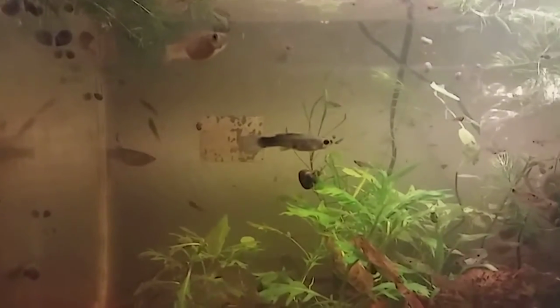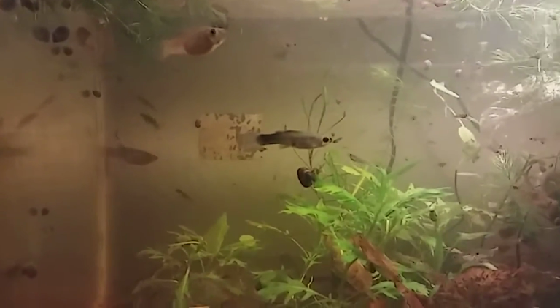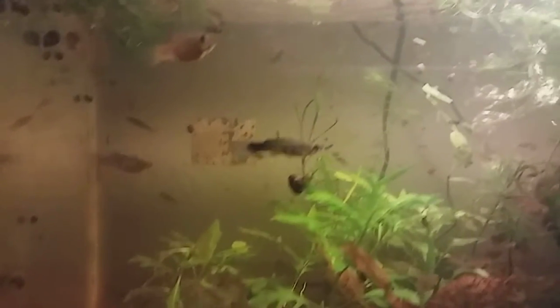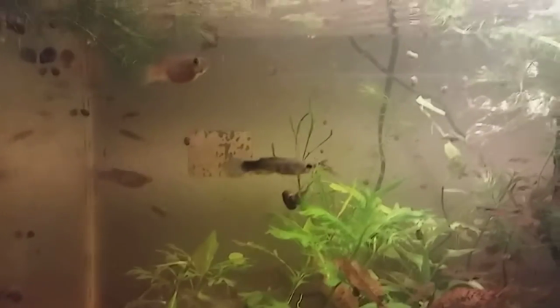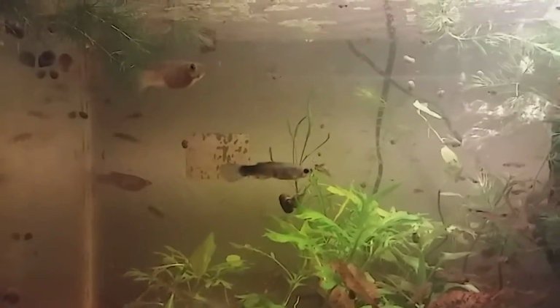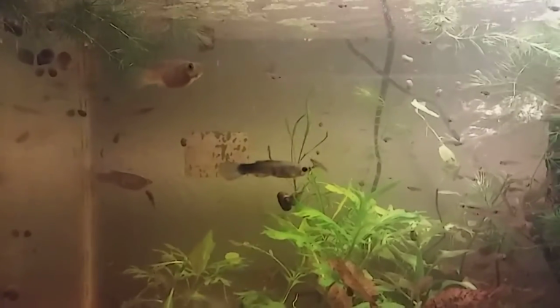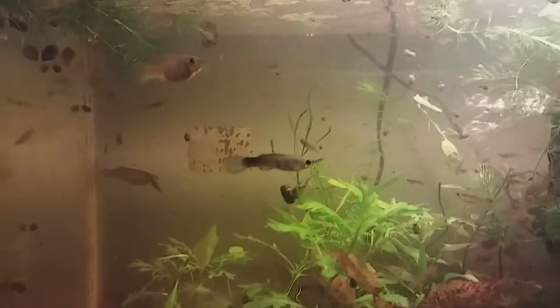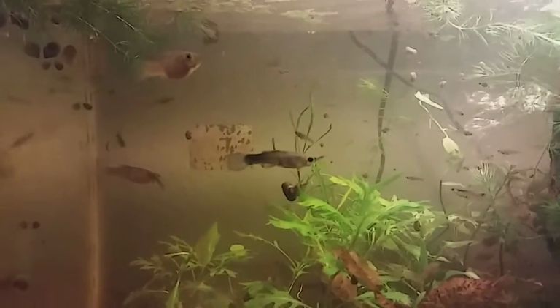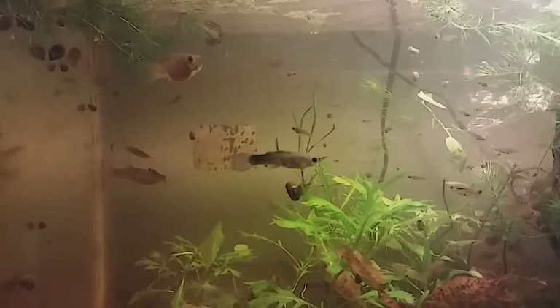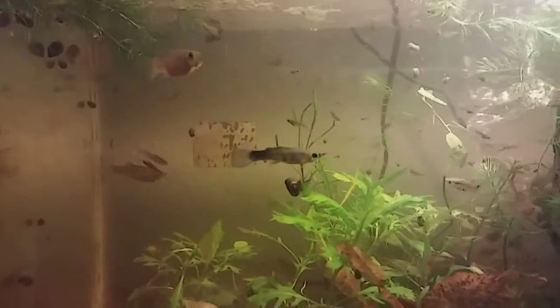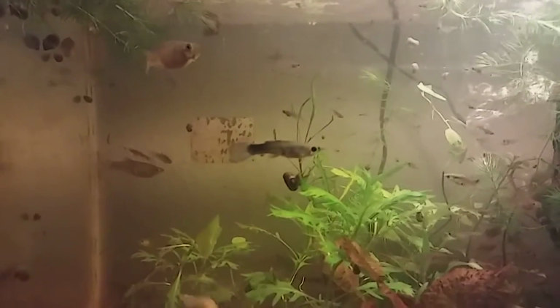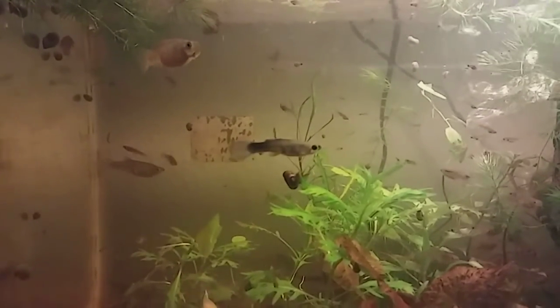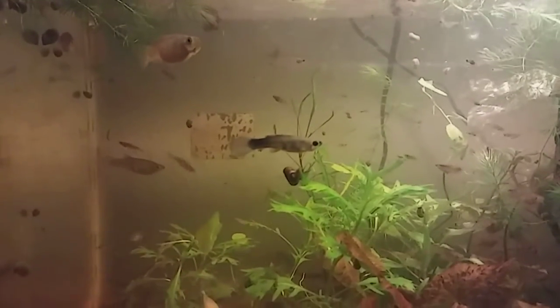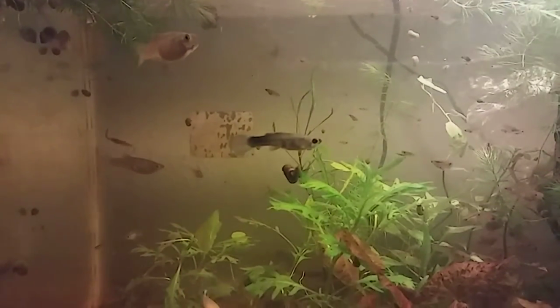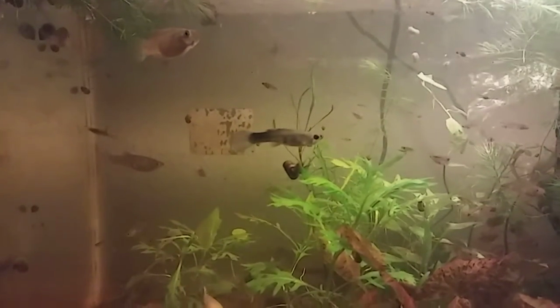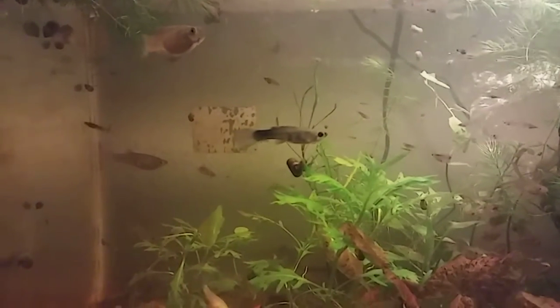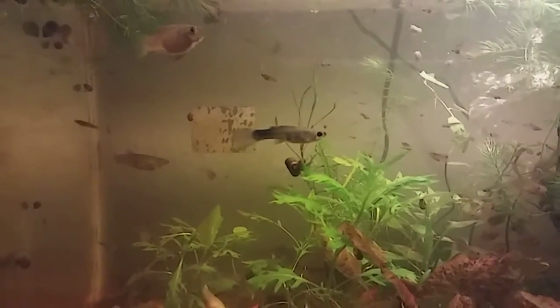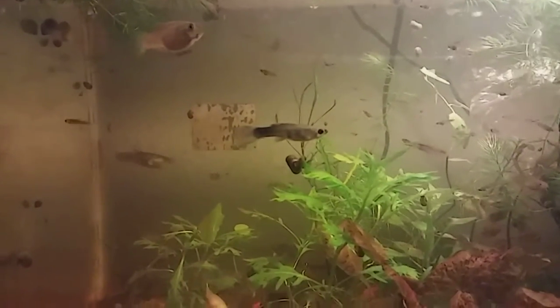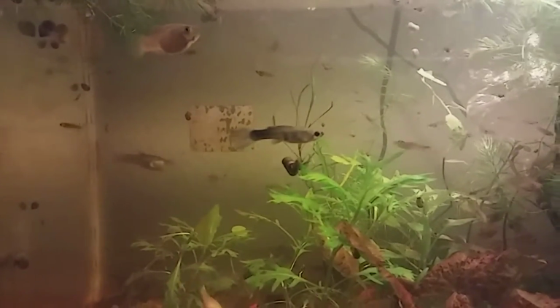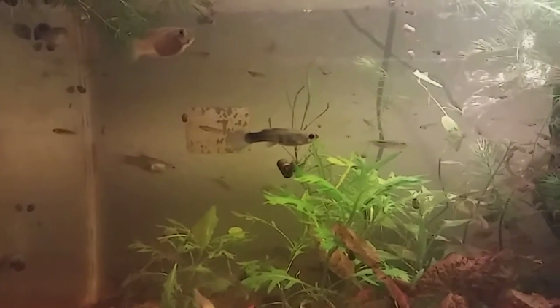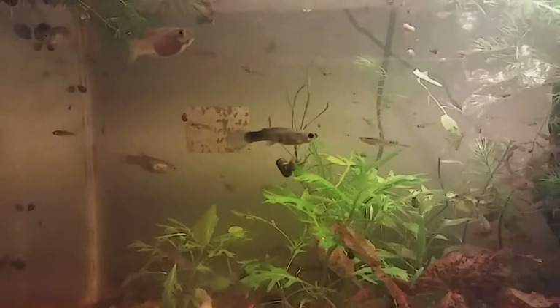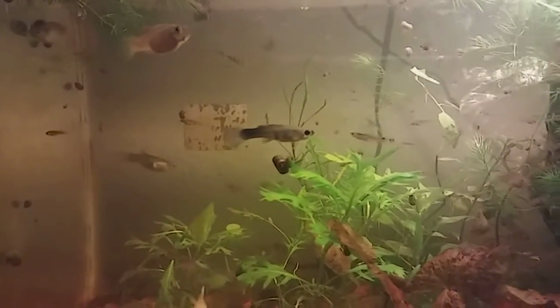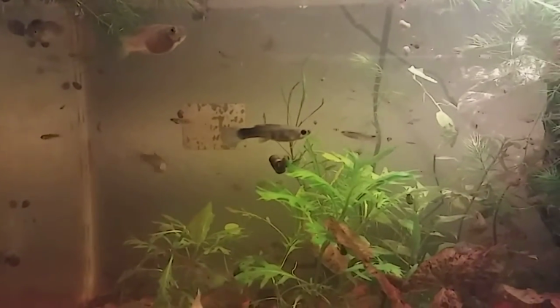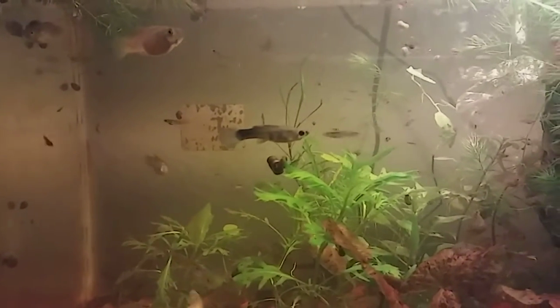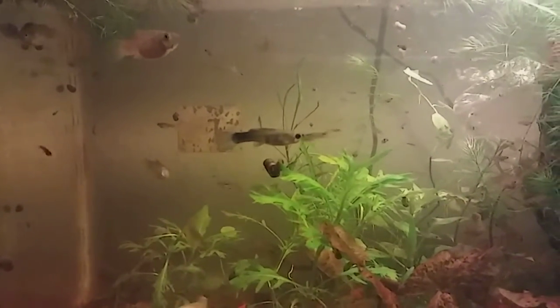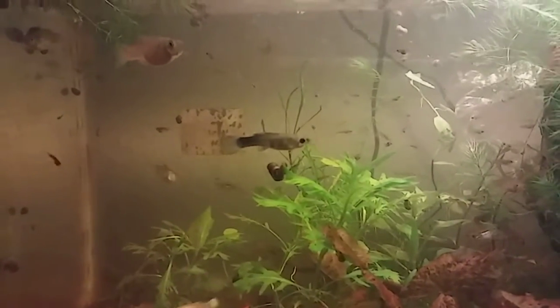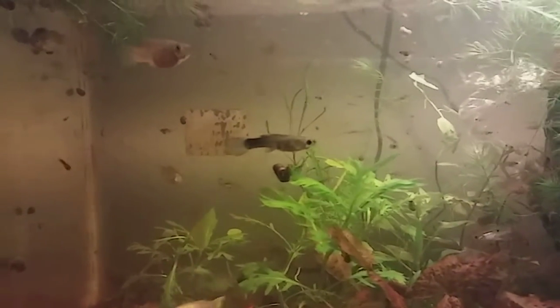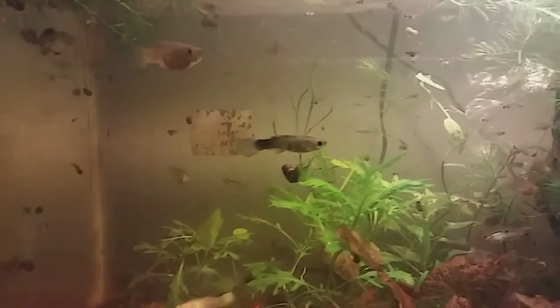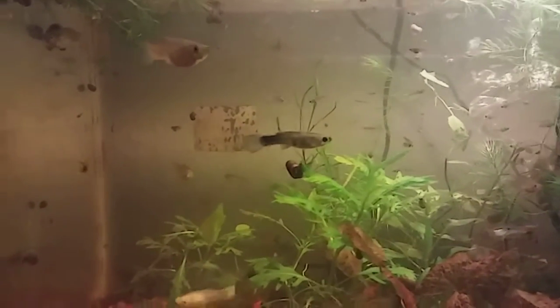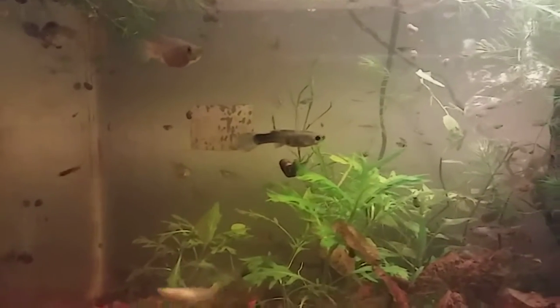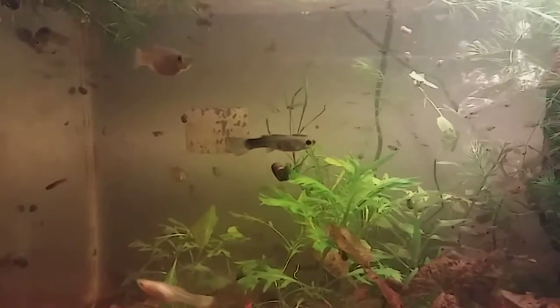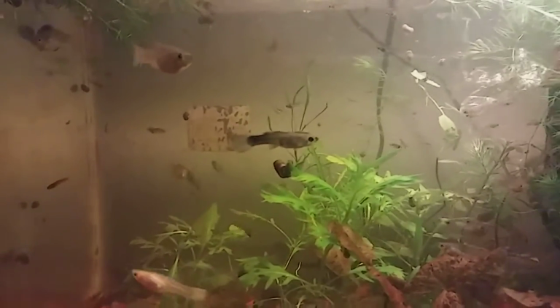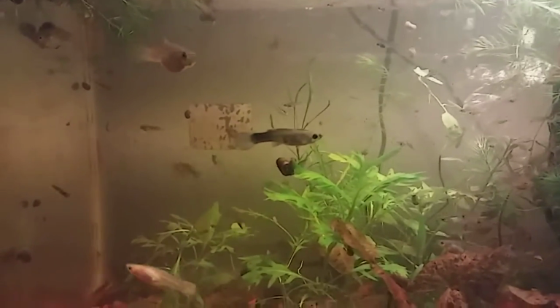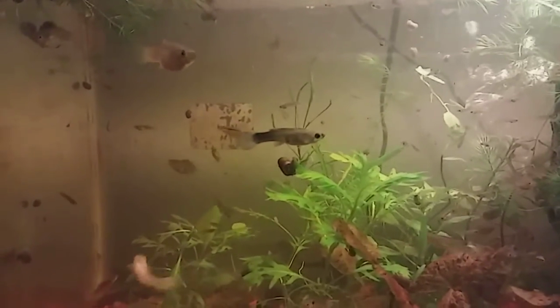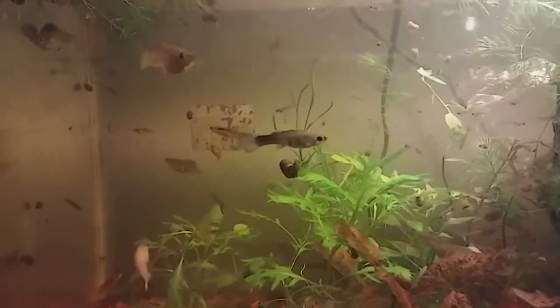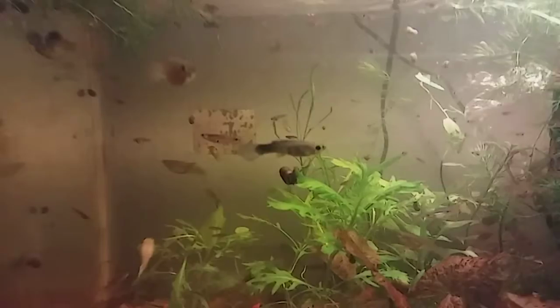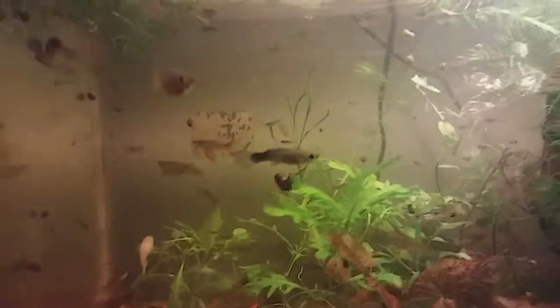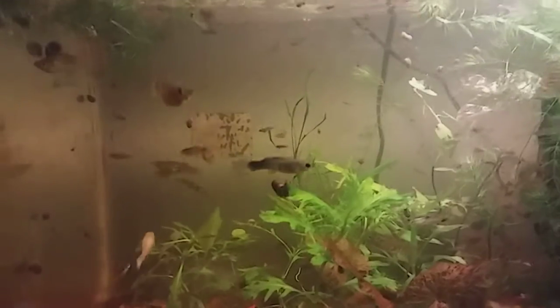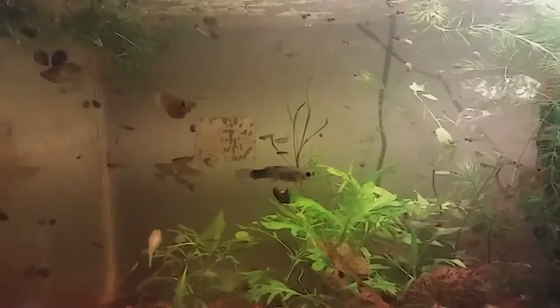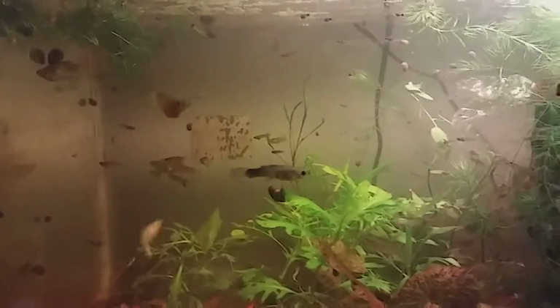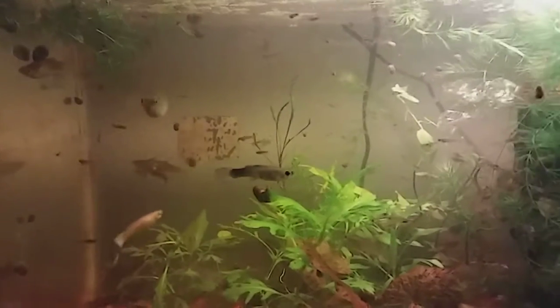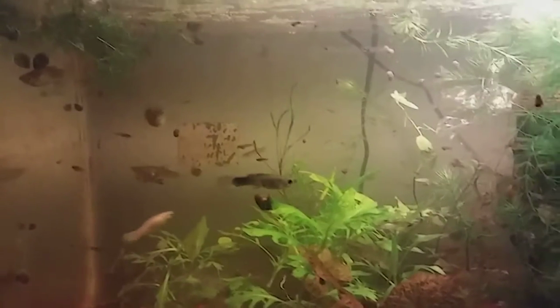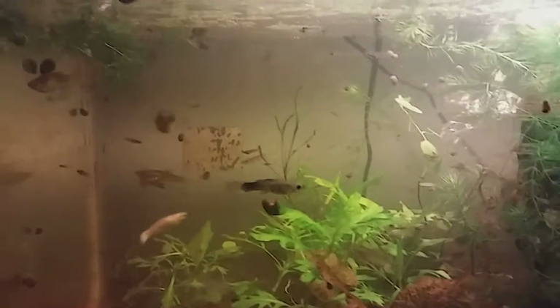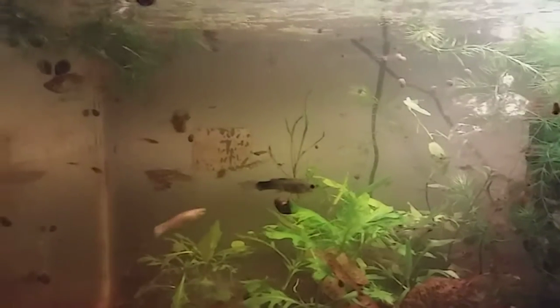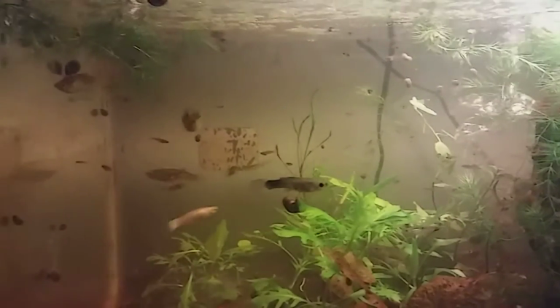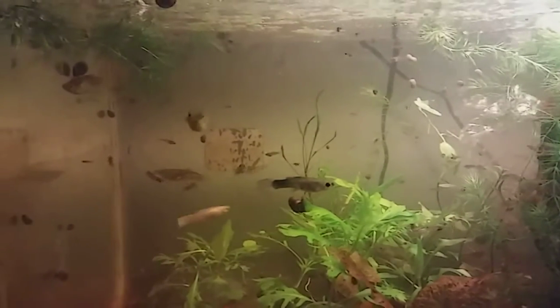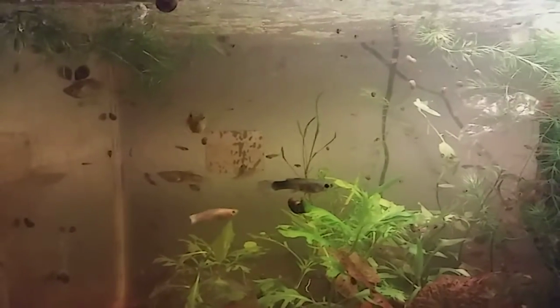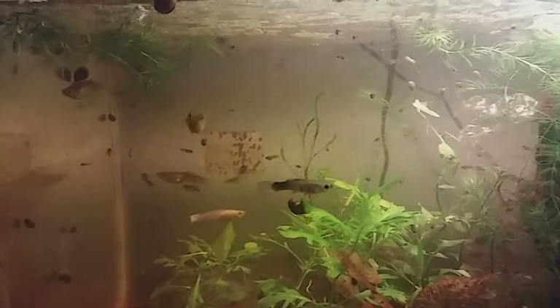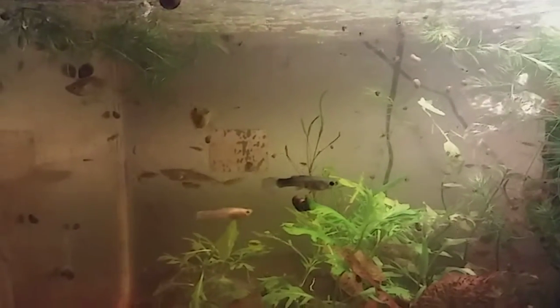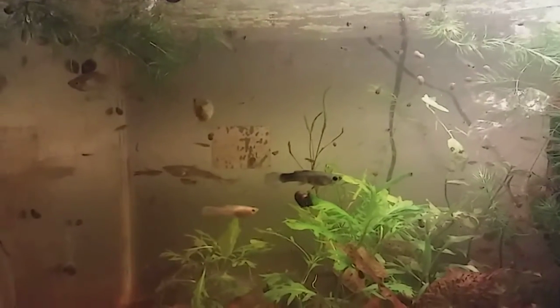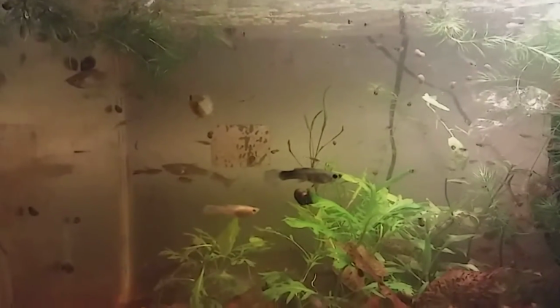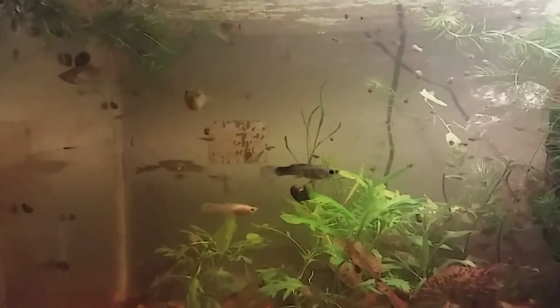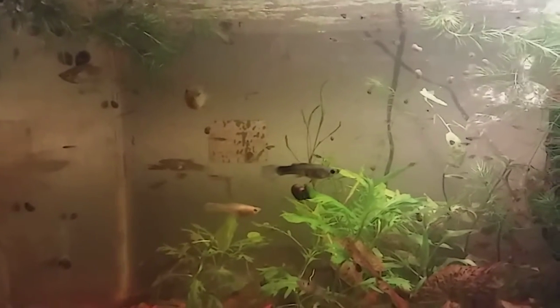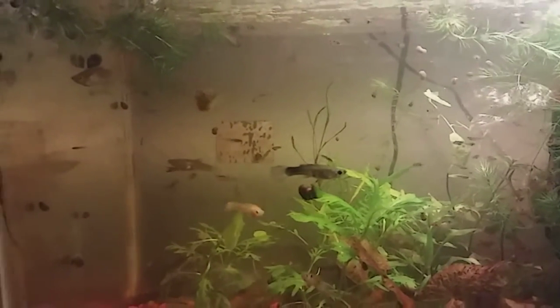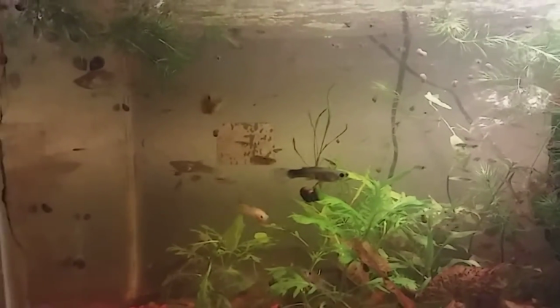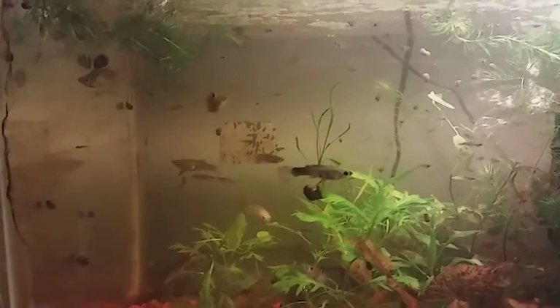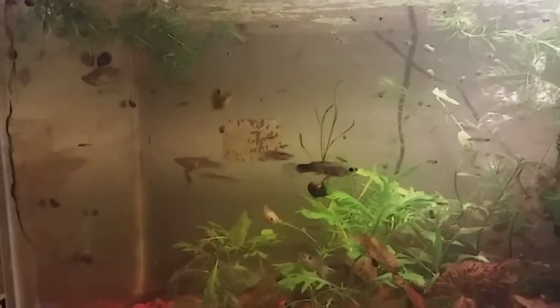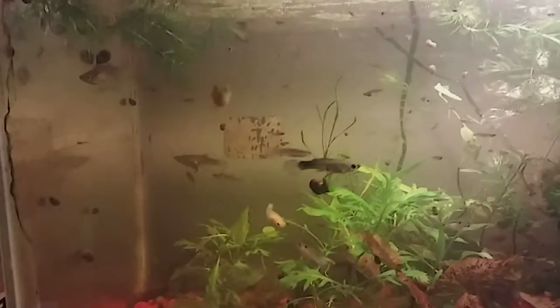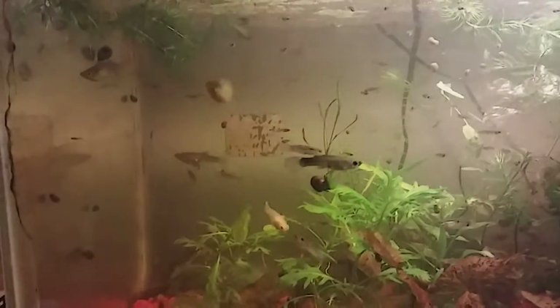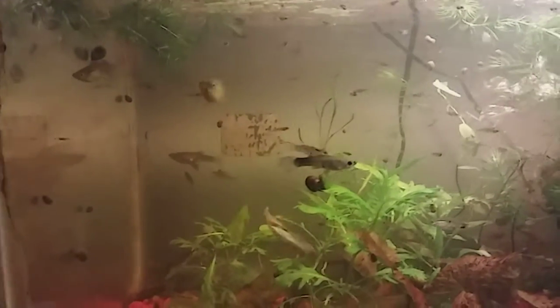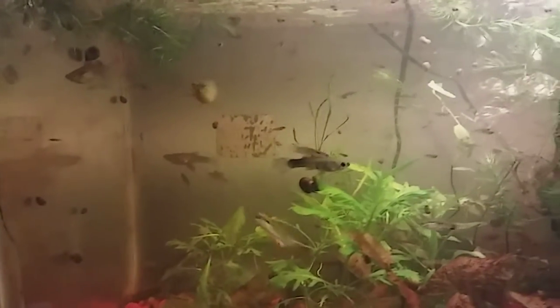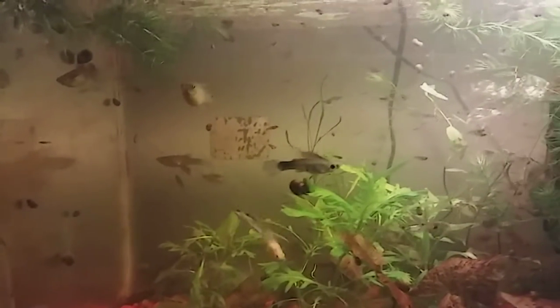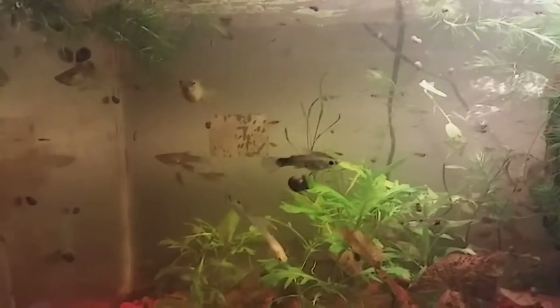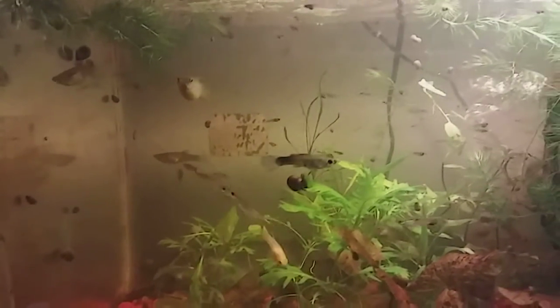Hello guys, welcome back to my channel. If you are new, please do subscribe. Today I'm going to be talking about my guppies tank.